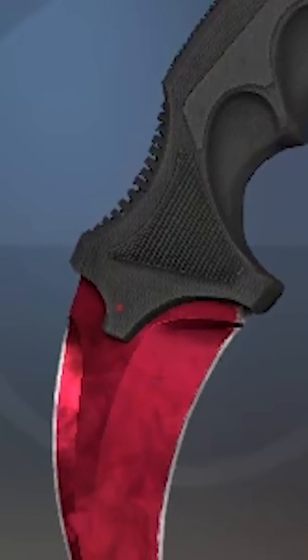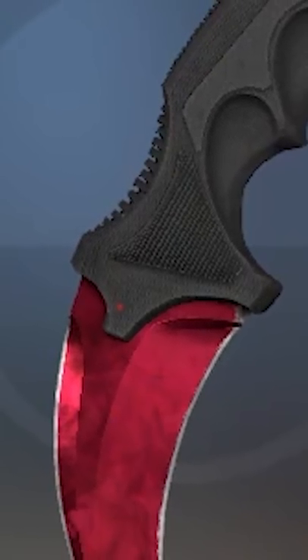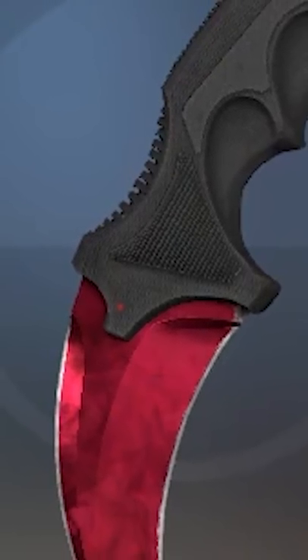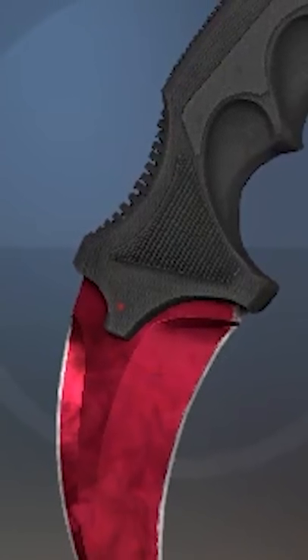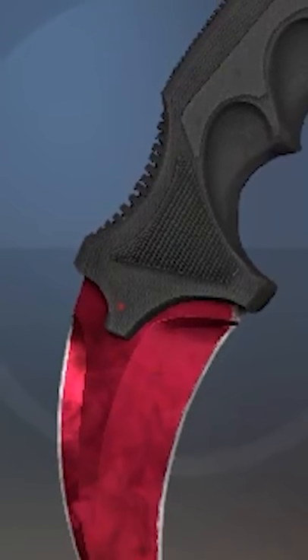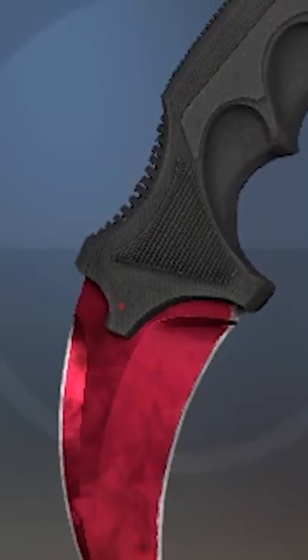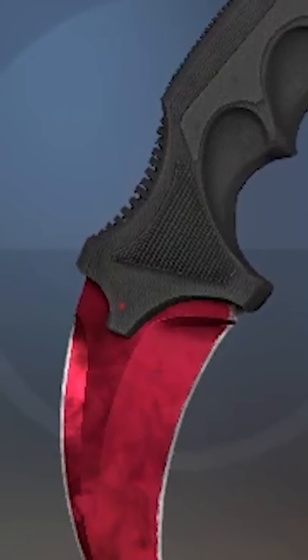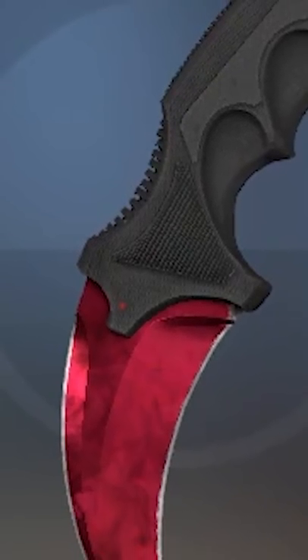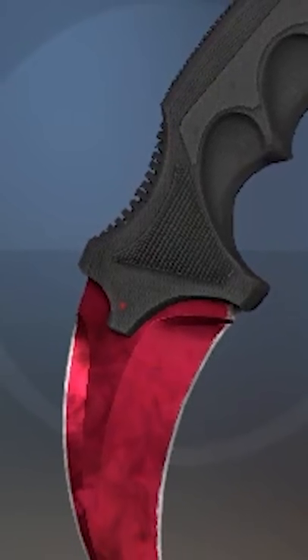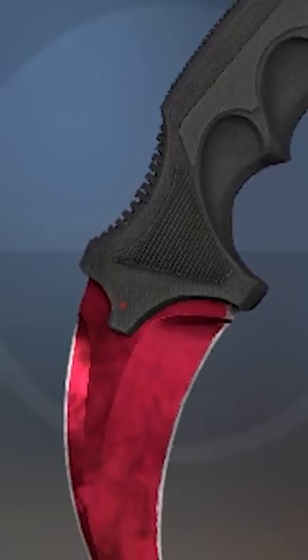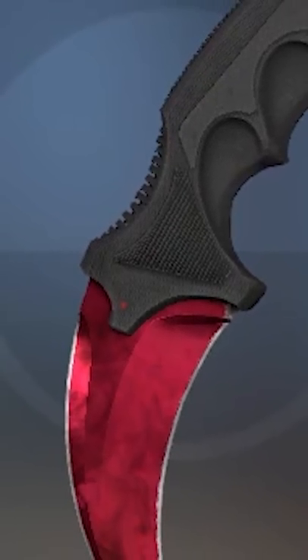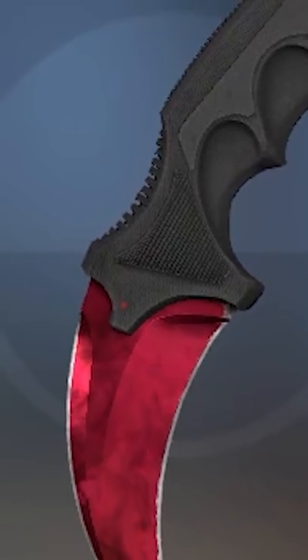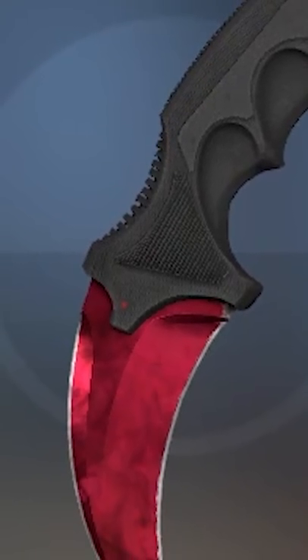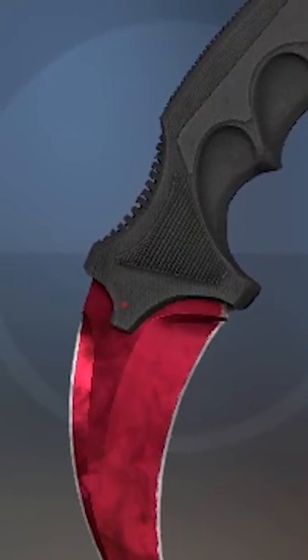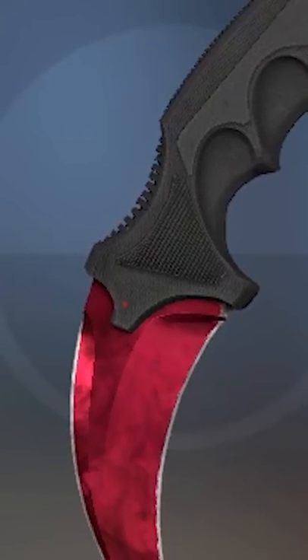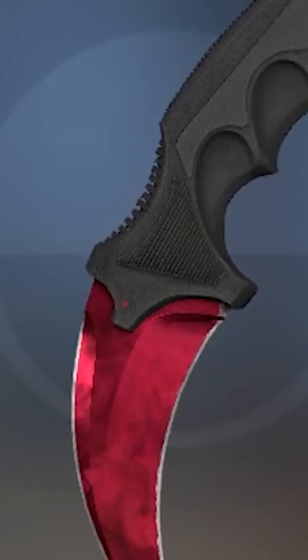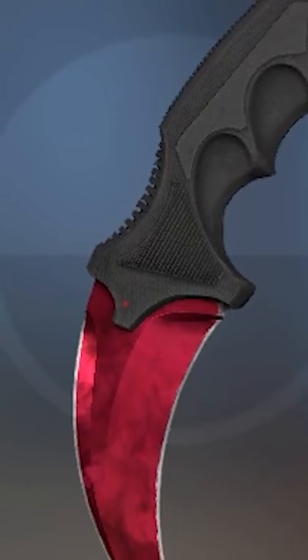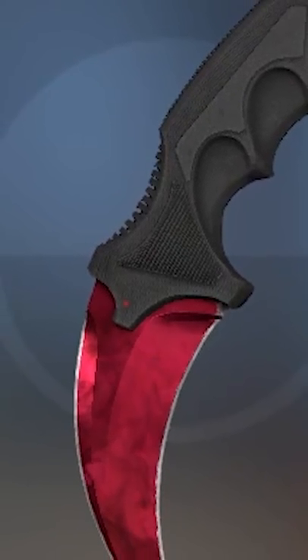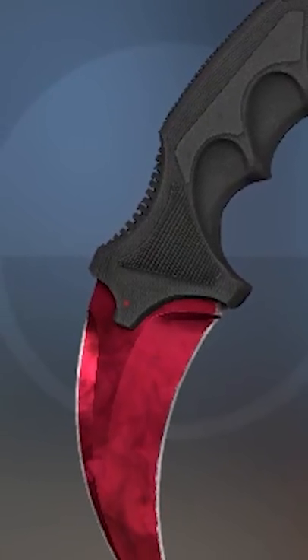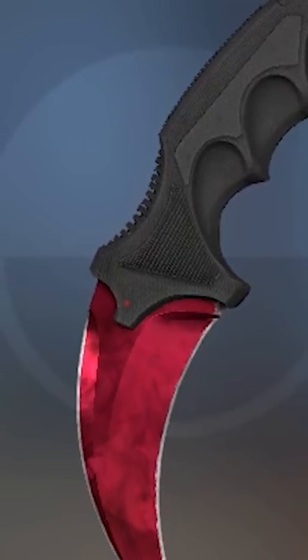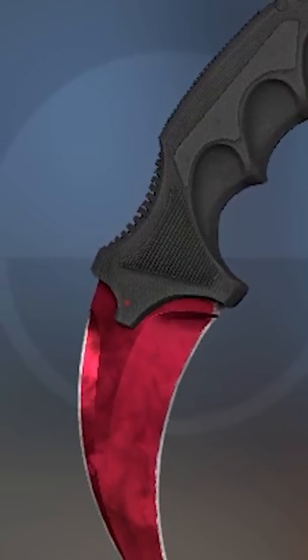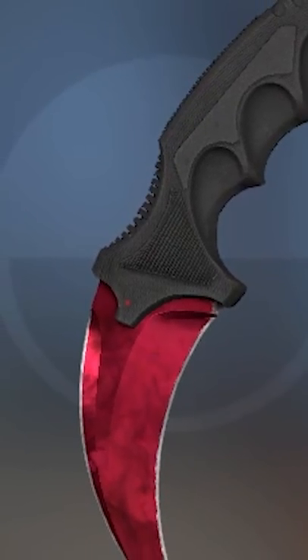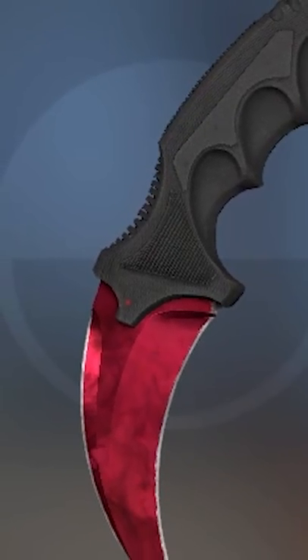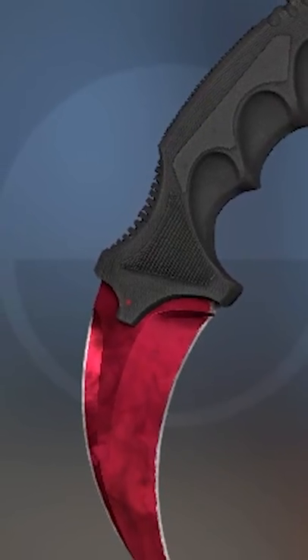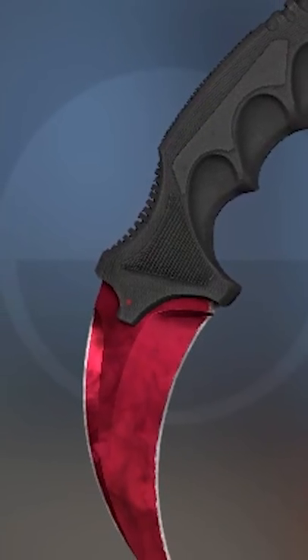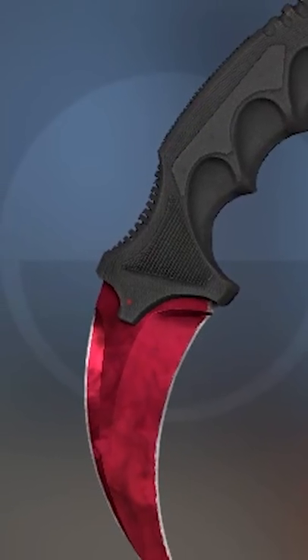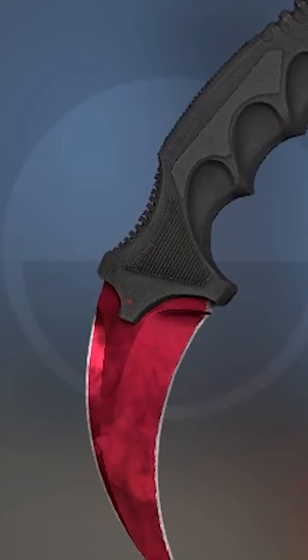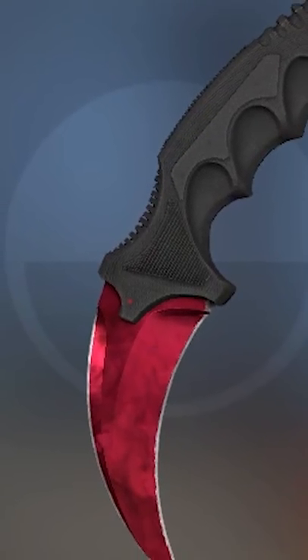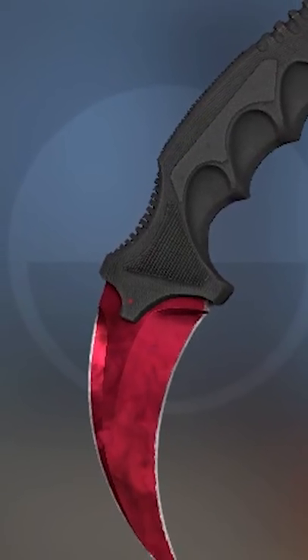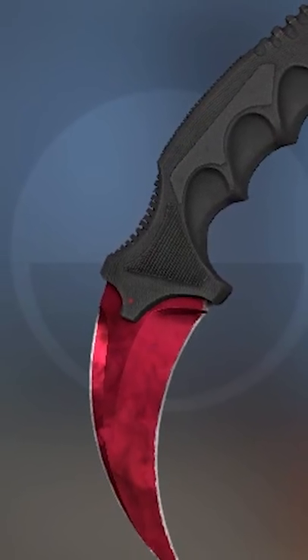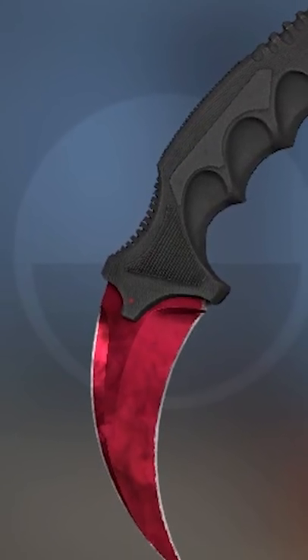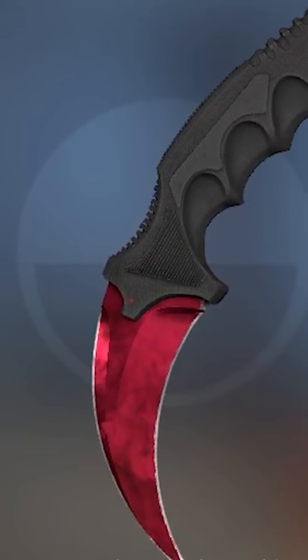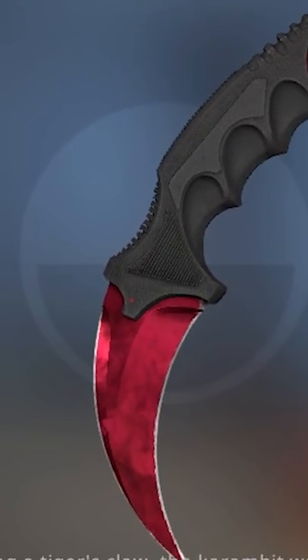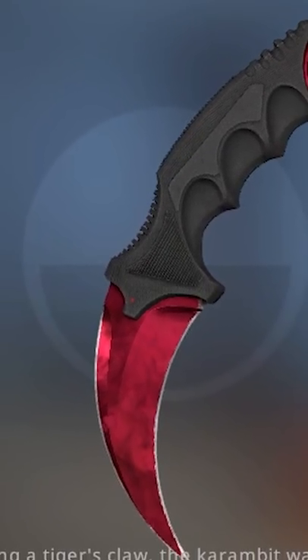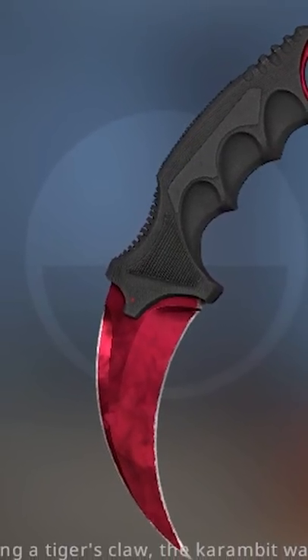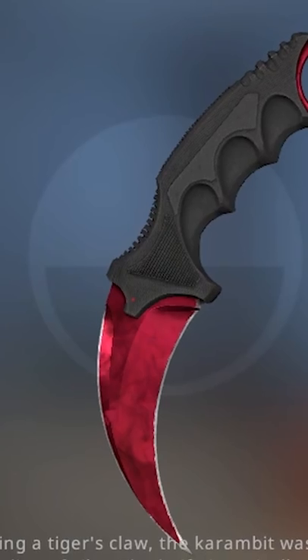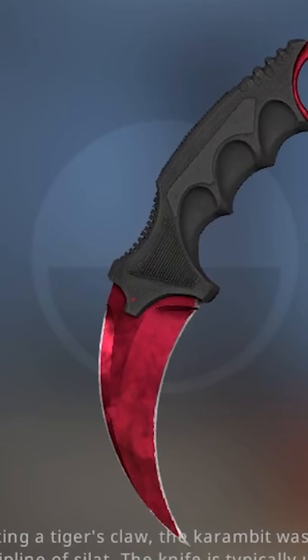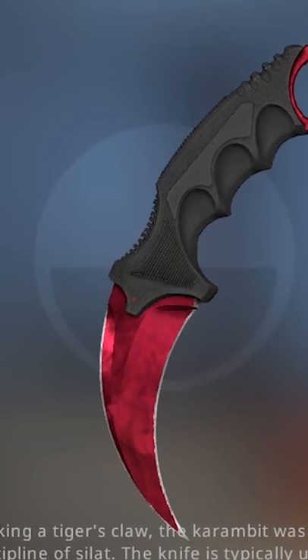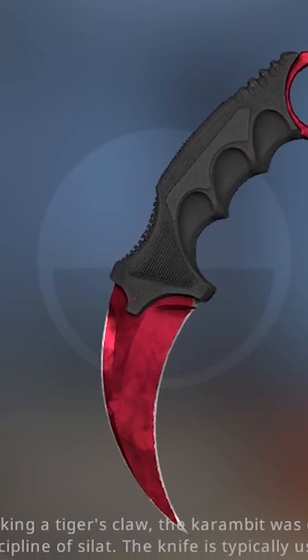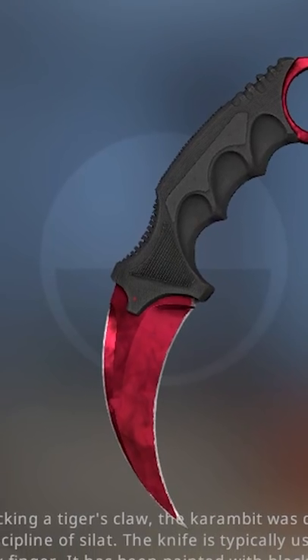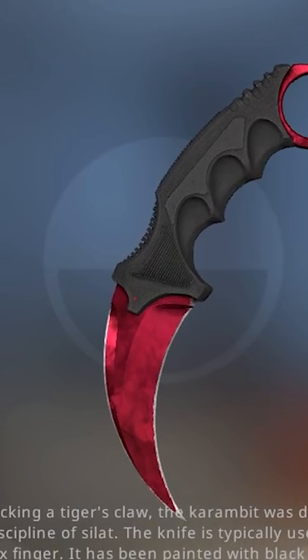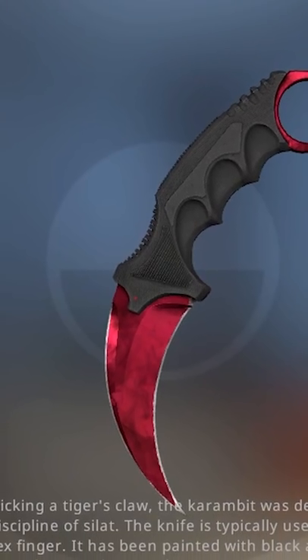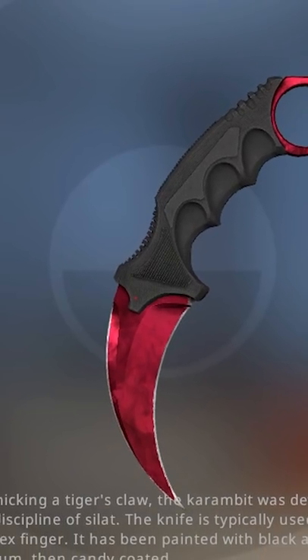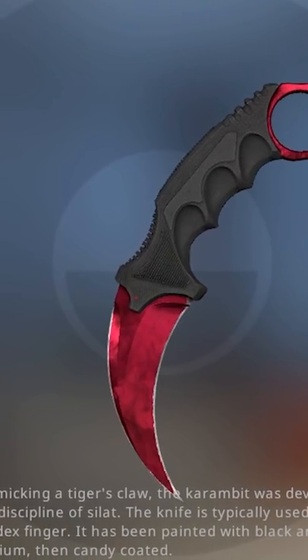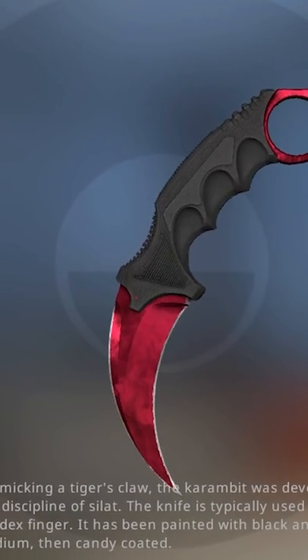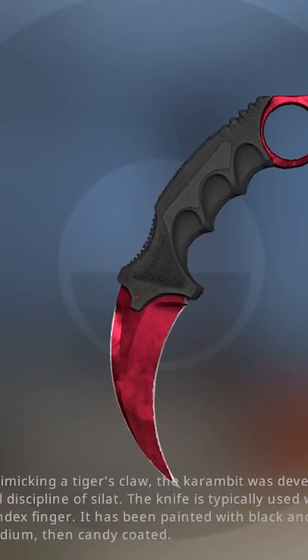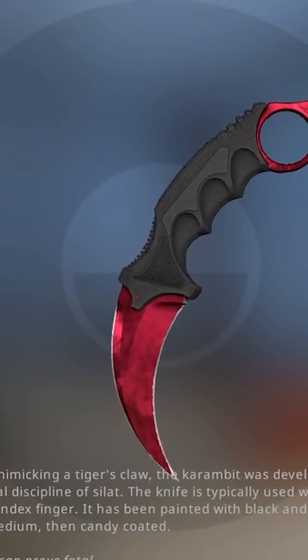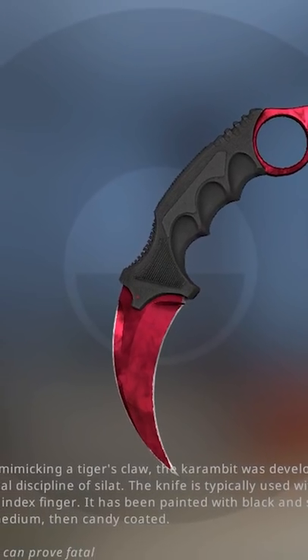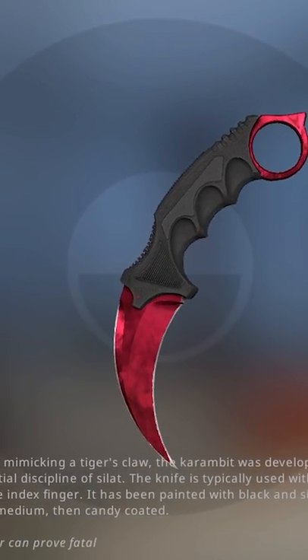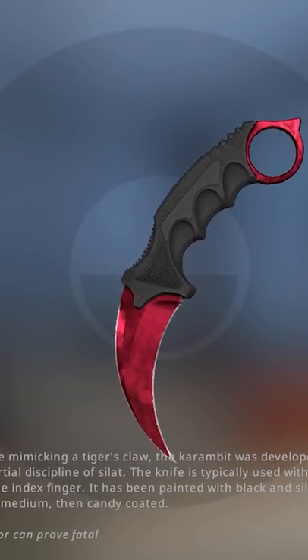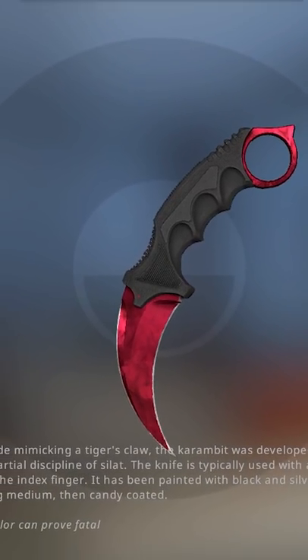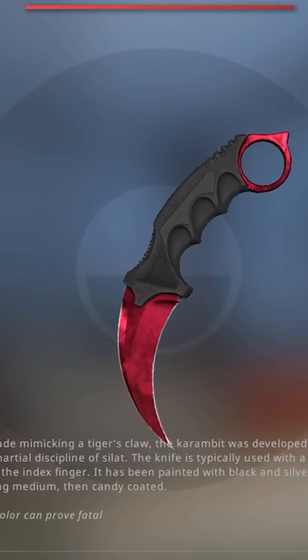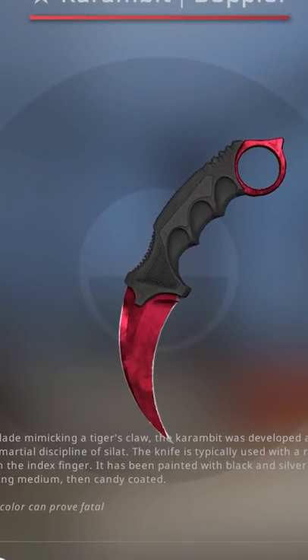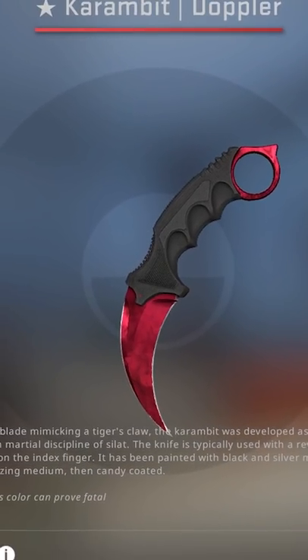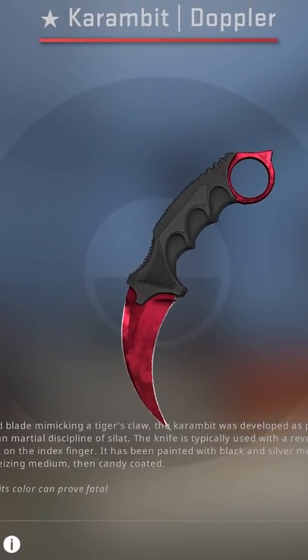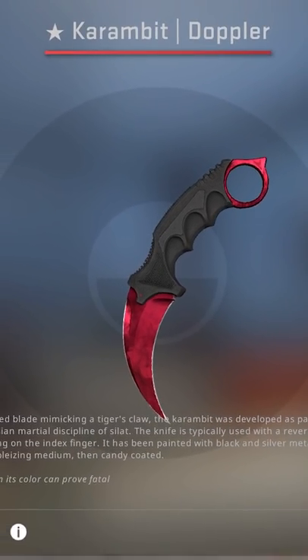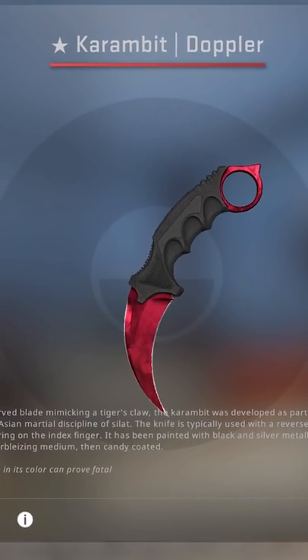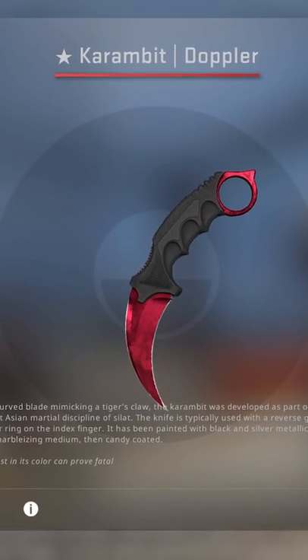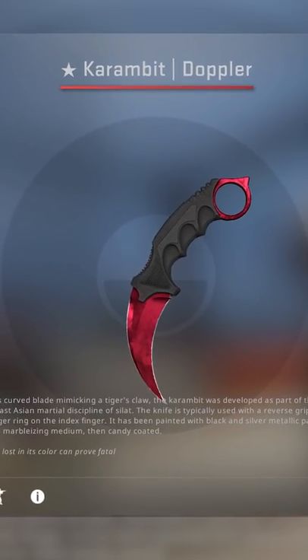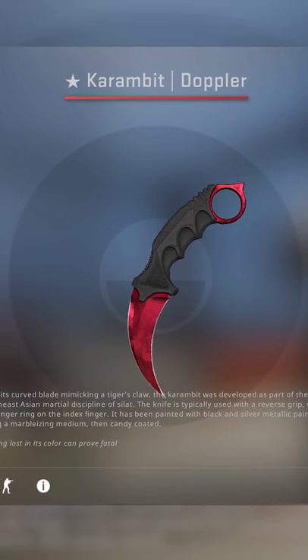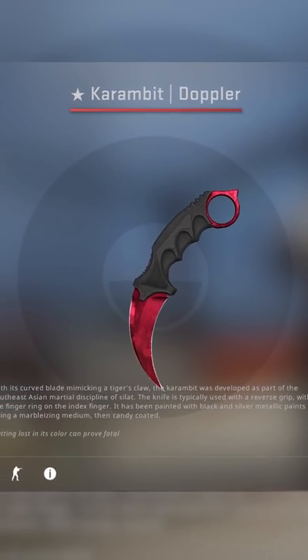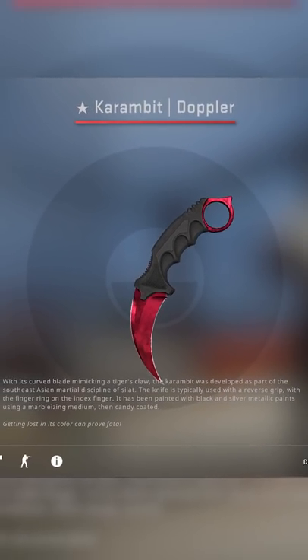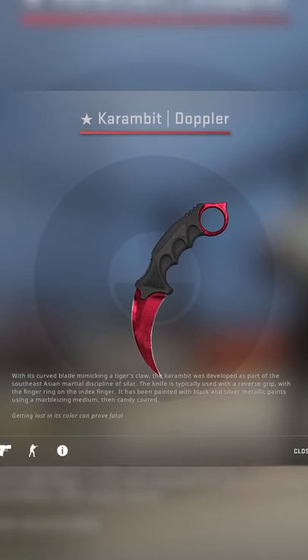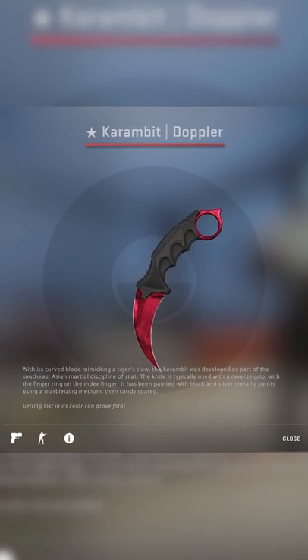Either way, it's a pretty cool detail to know about, especially if you're lucky enough to unbox a really high-end Karambit.